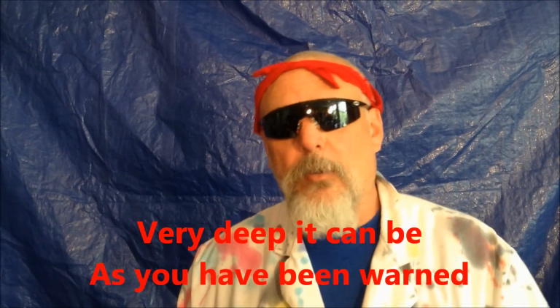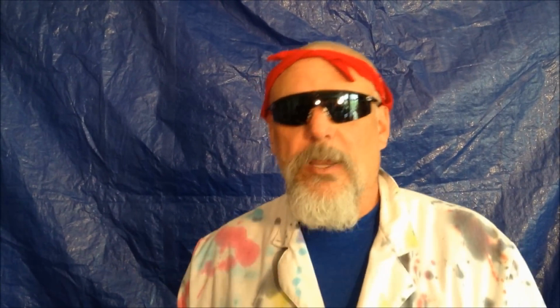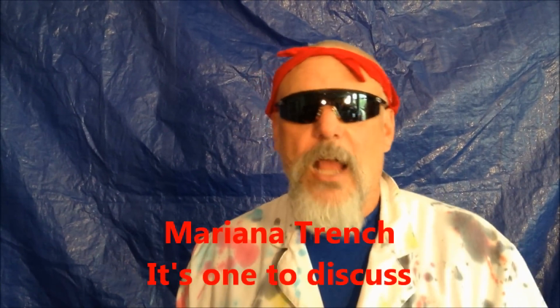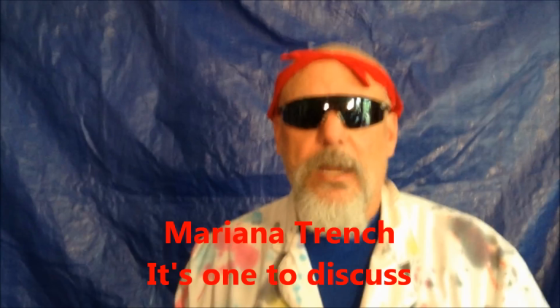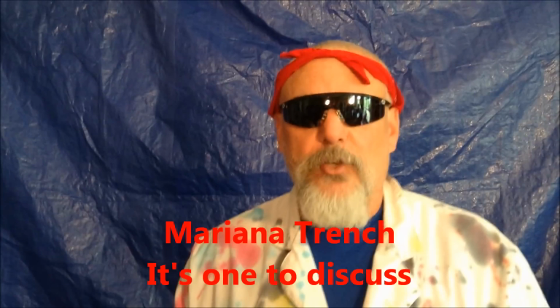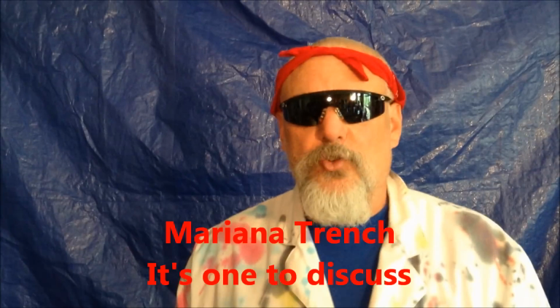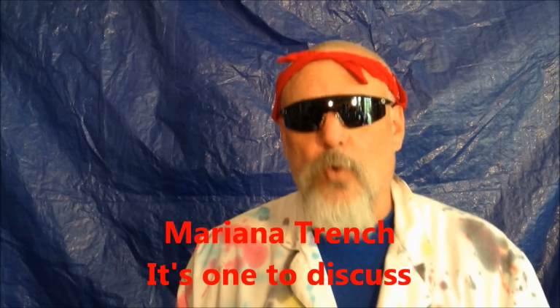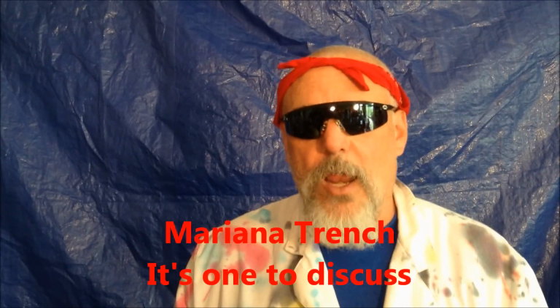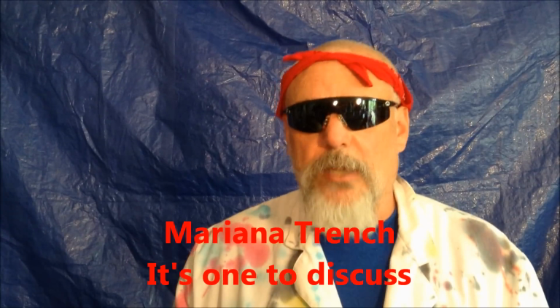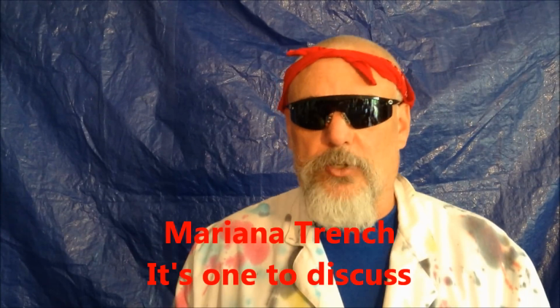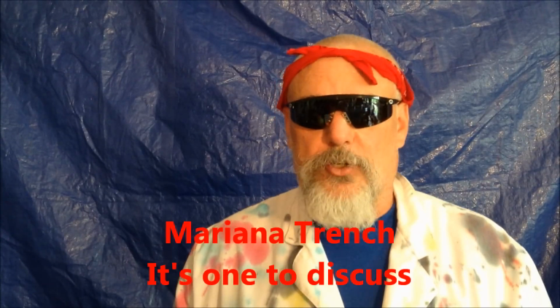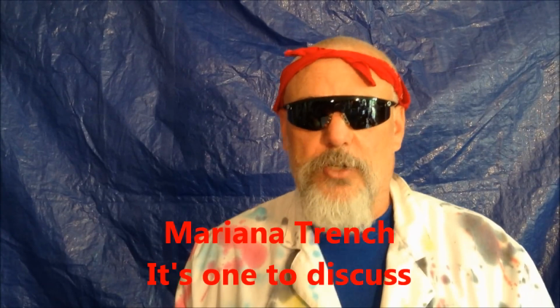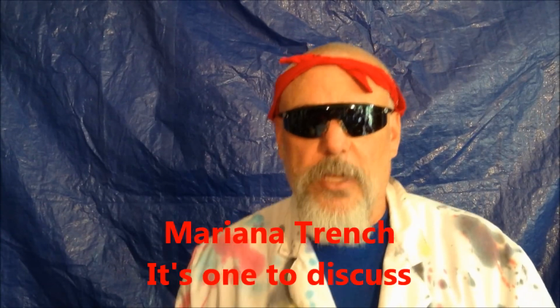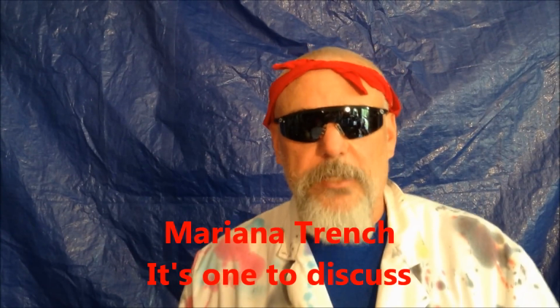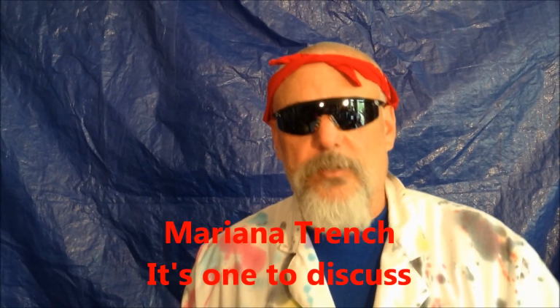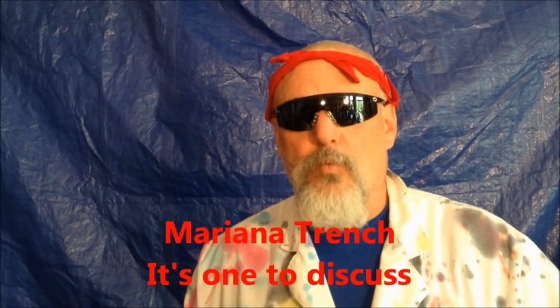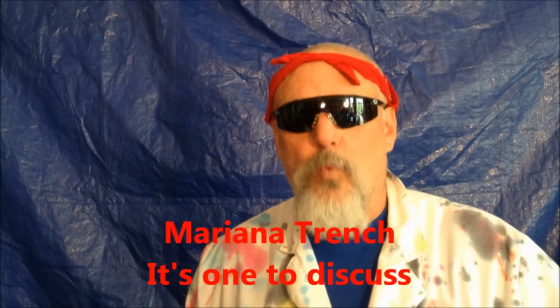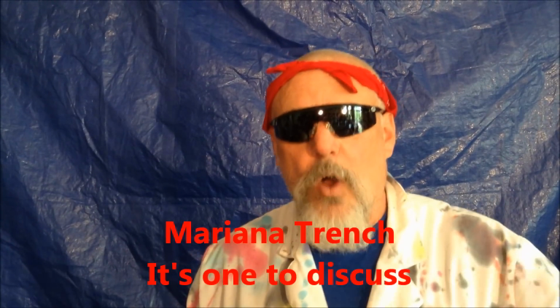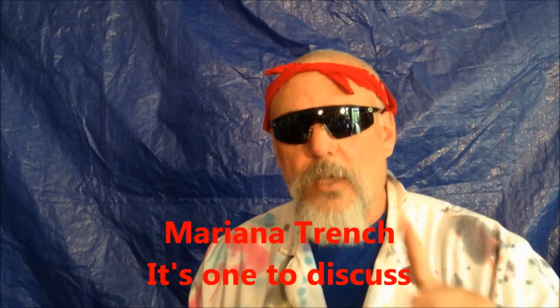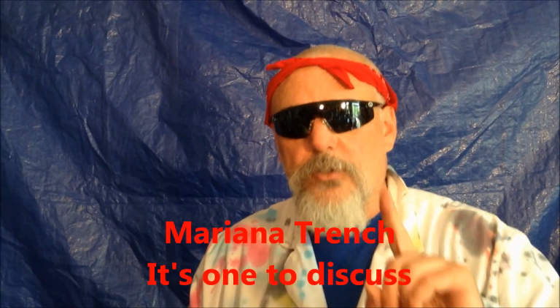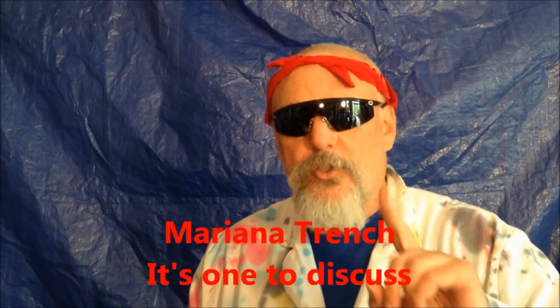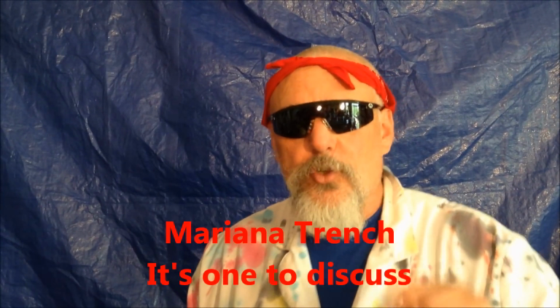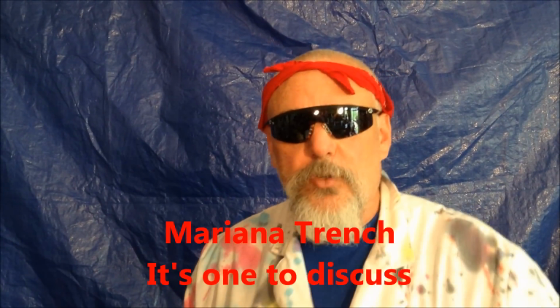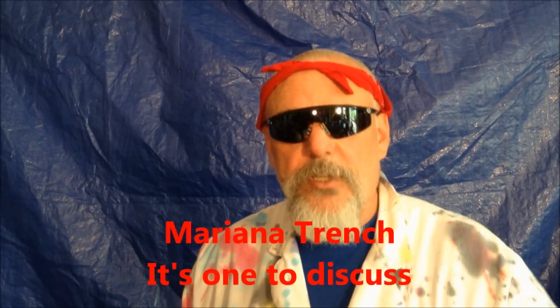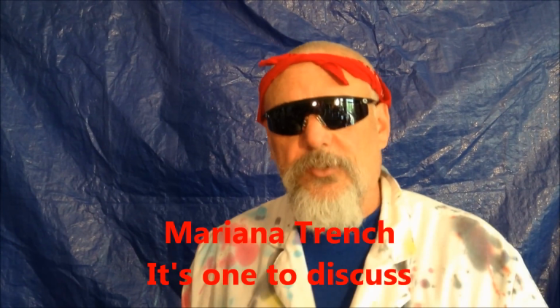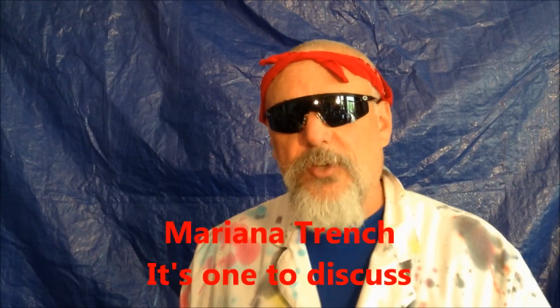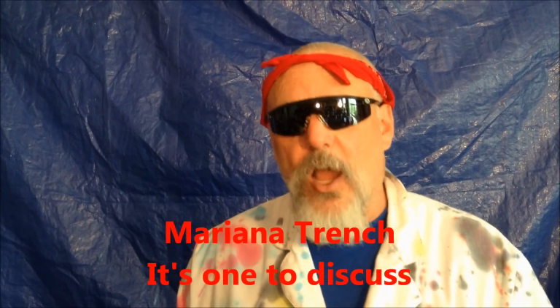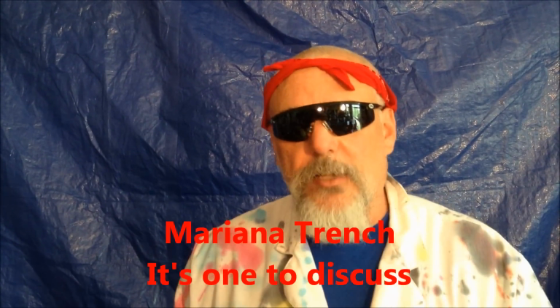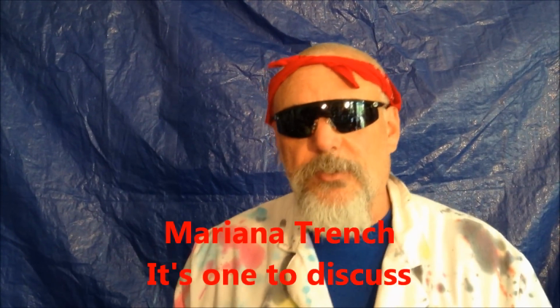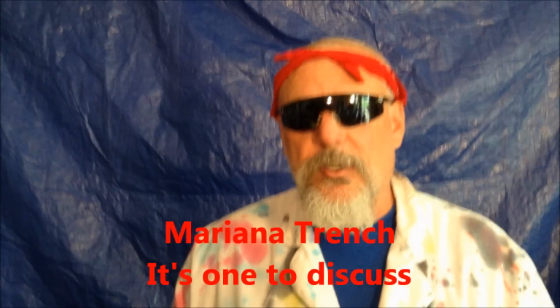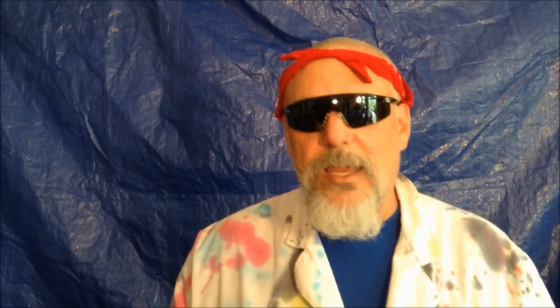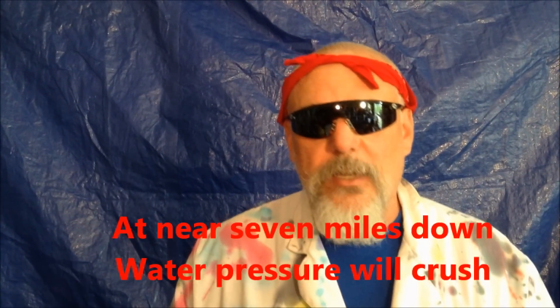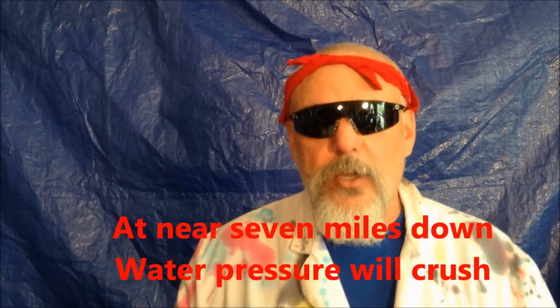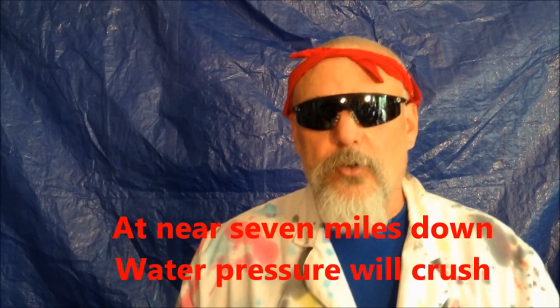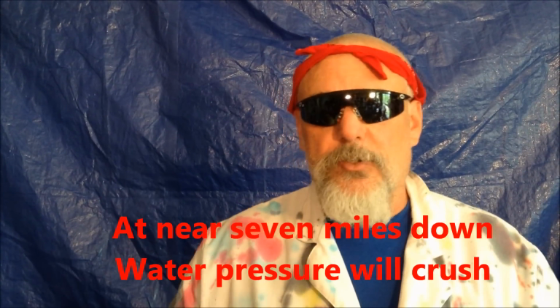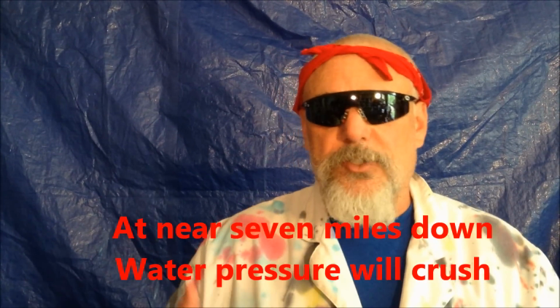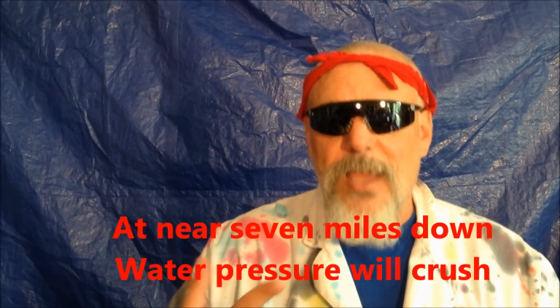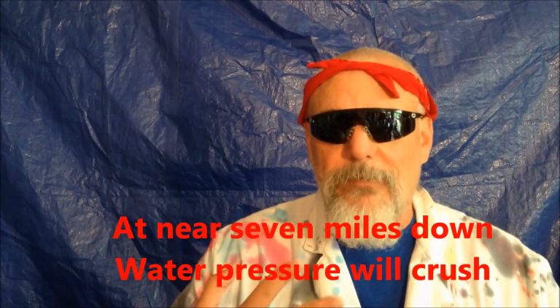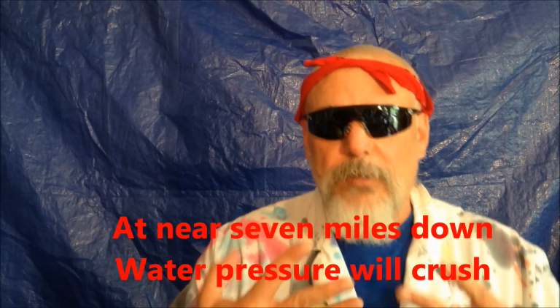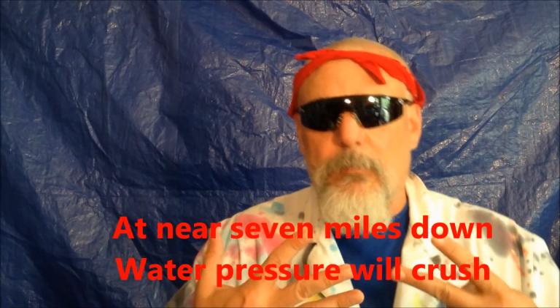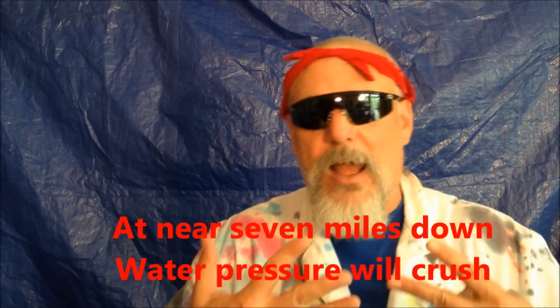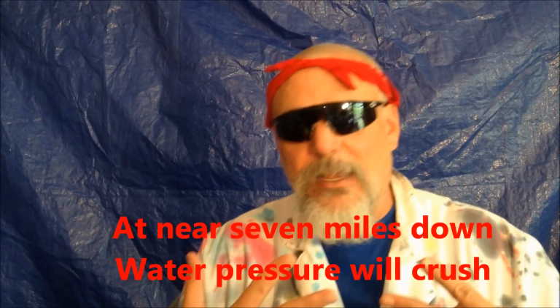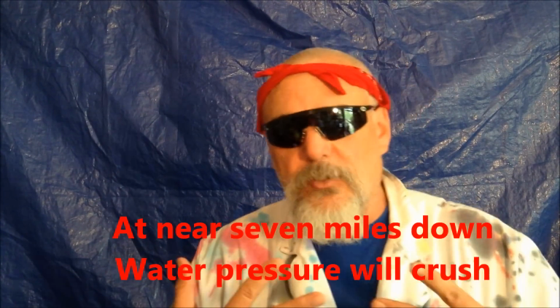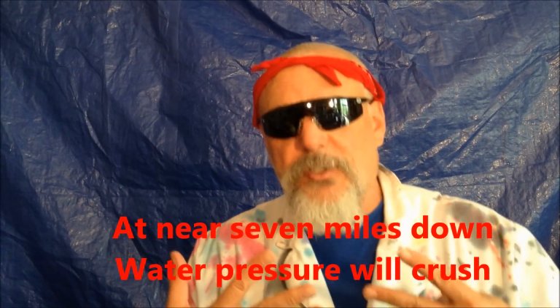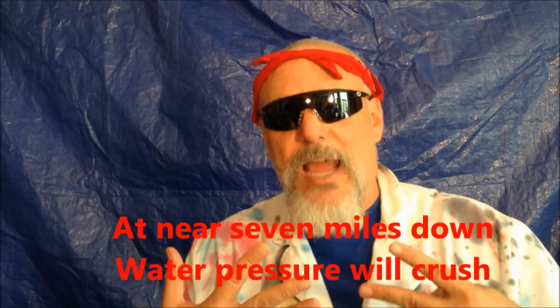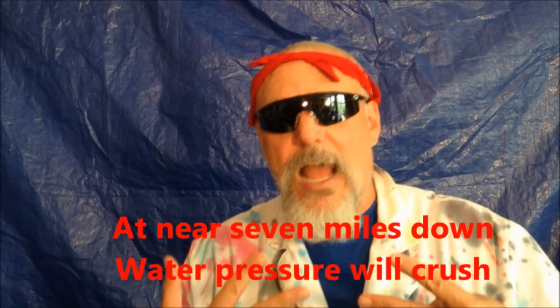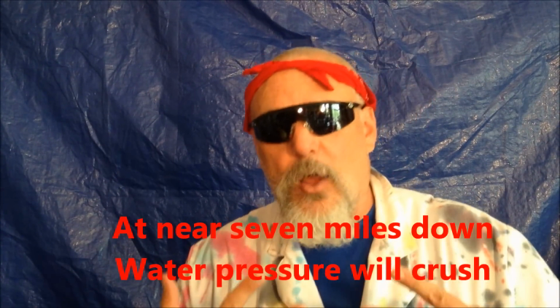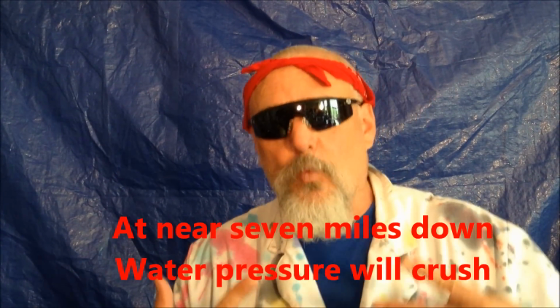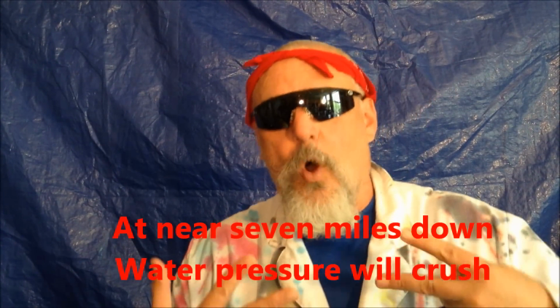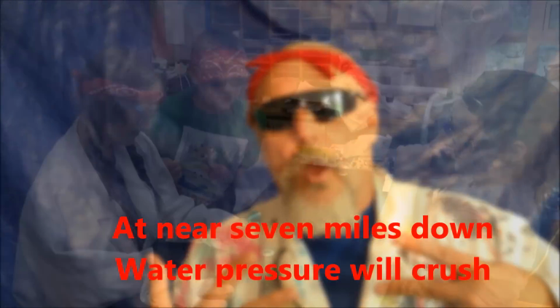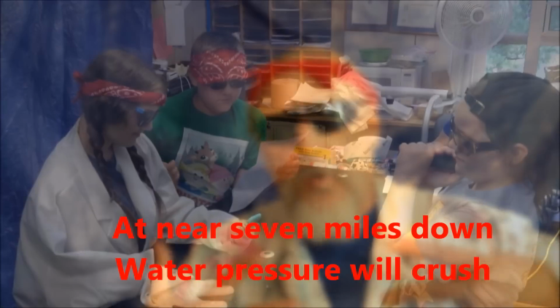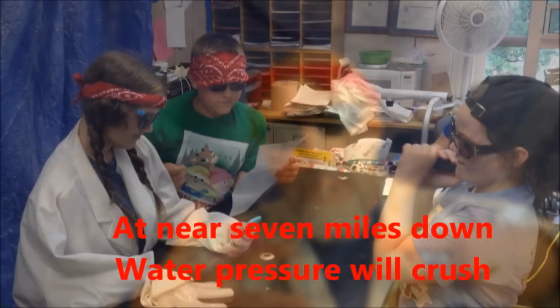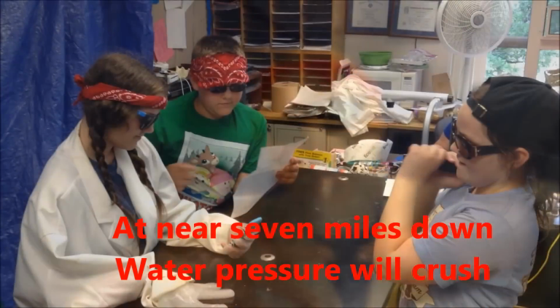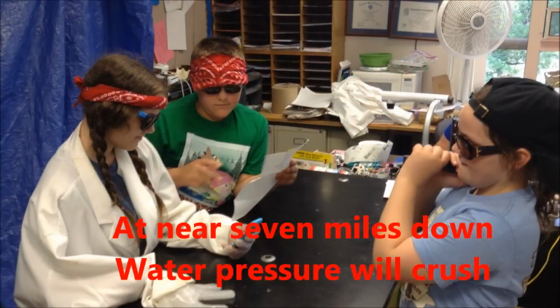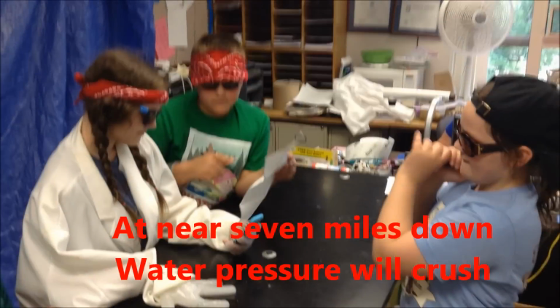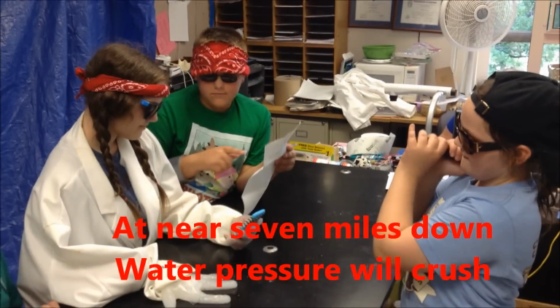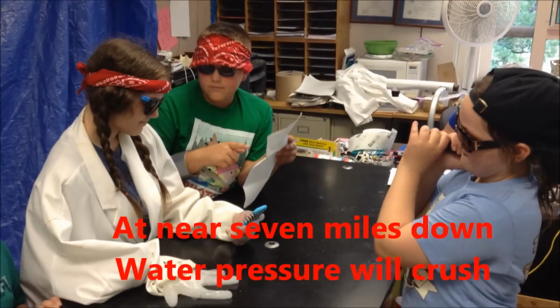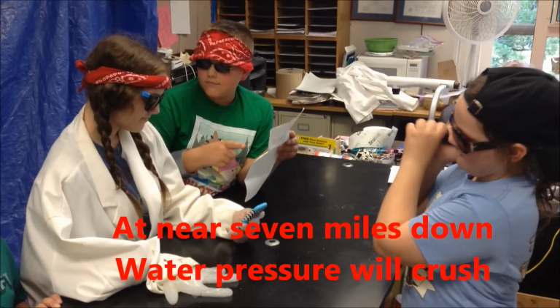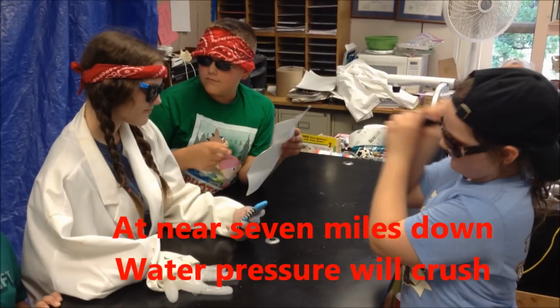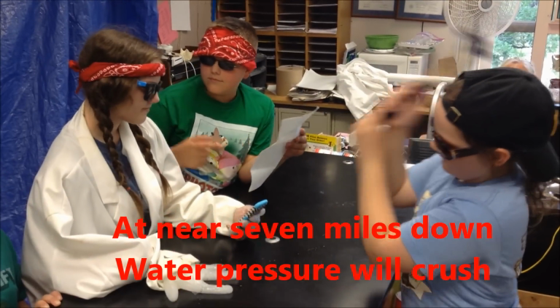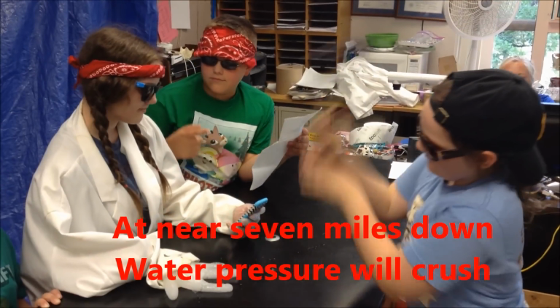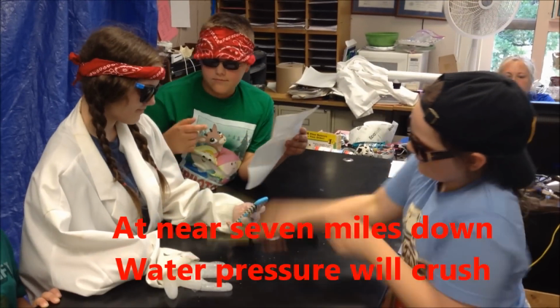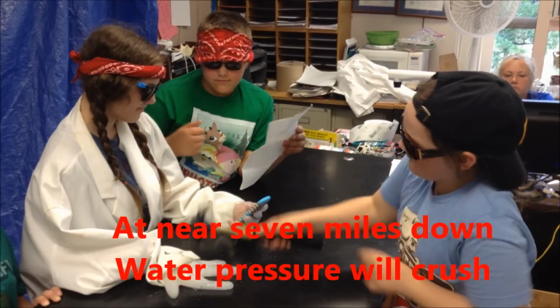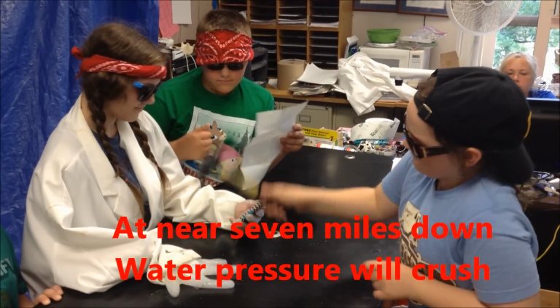The Mariana Trench is one to discuss — you're seven miles down, under extreme water pressure.